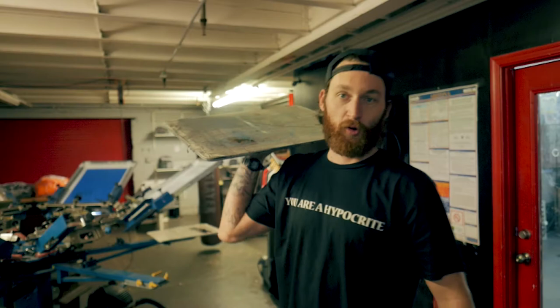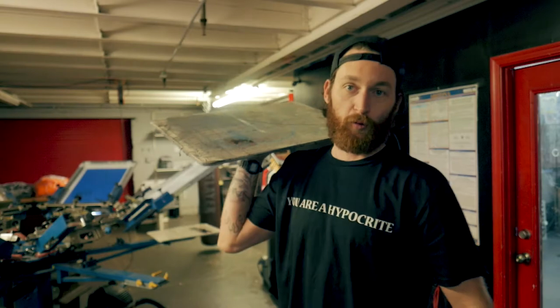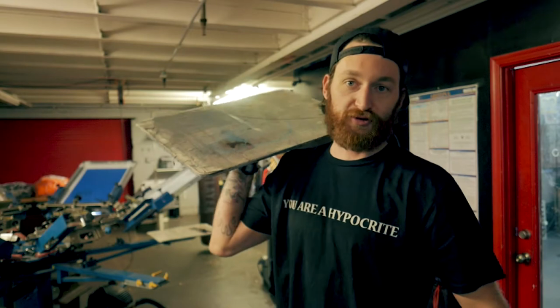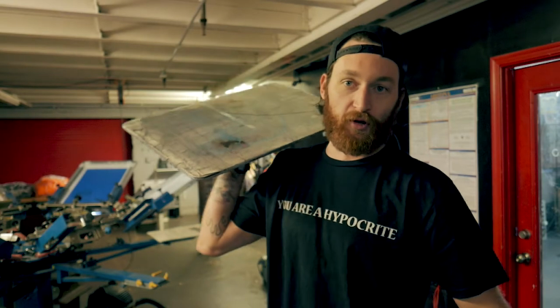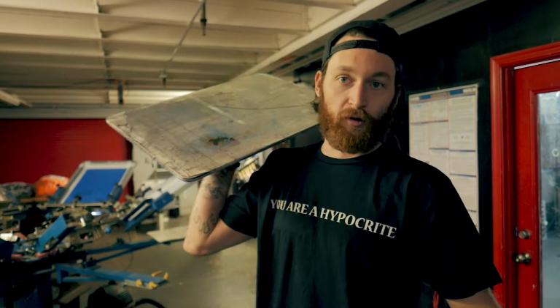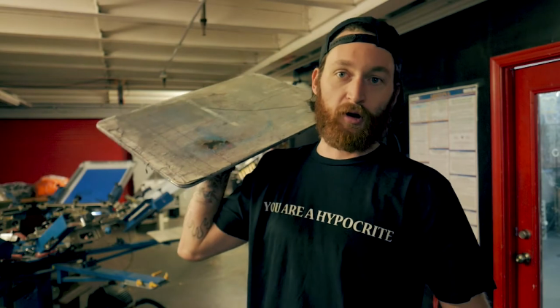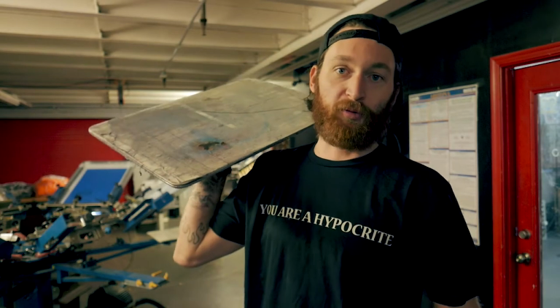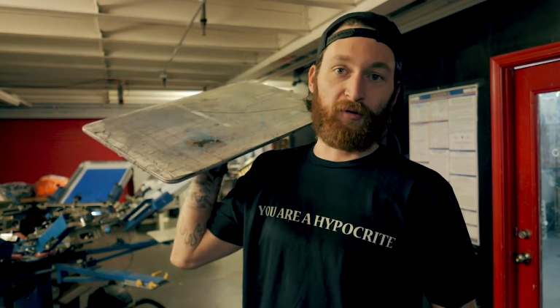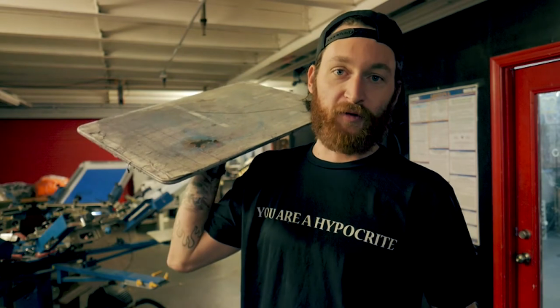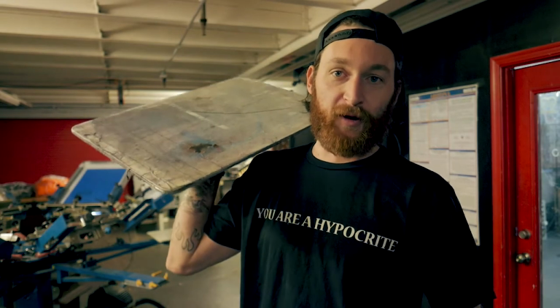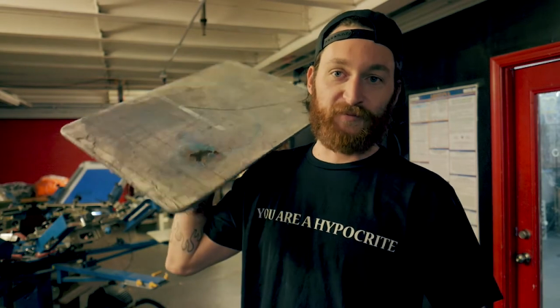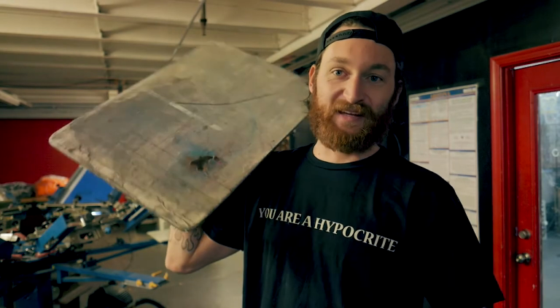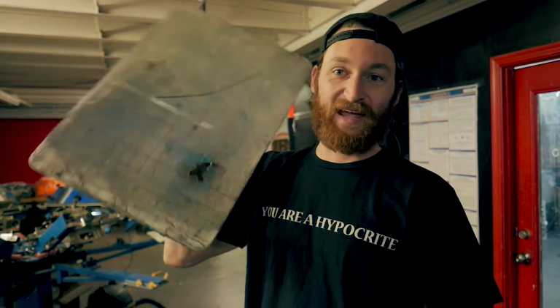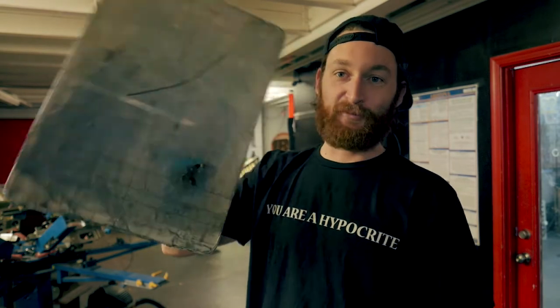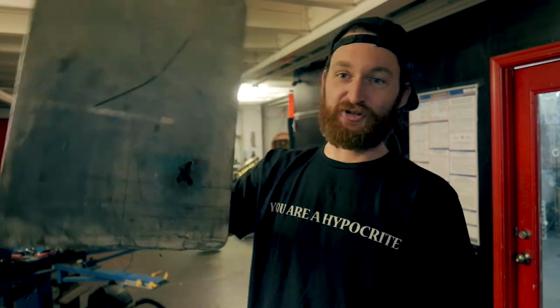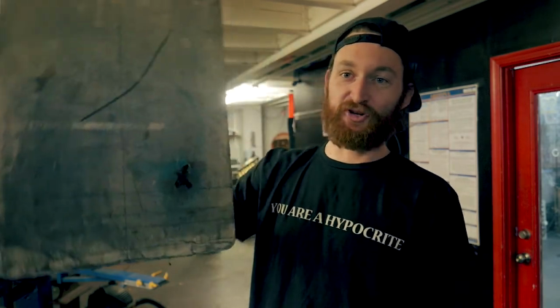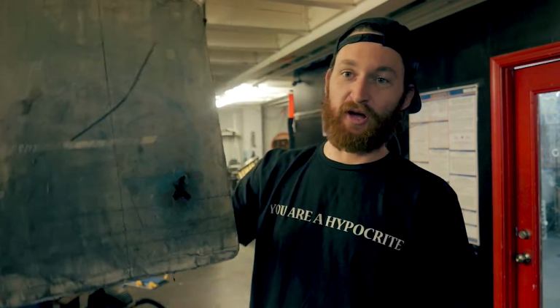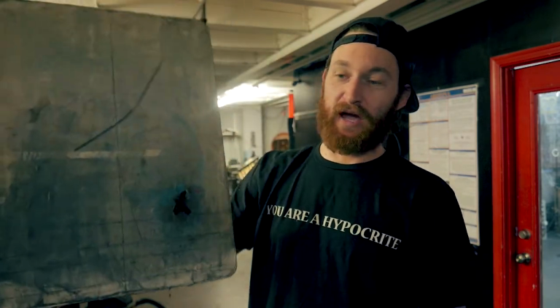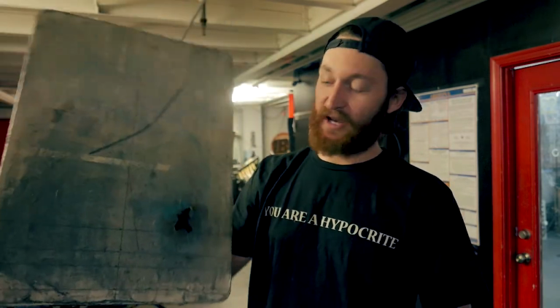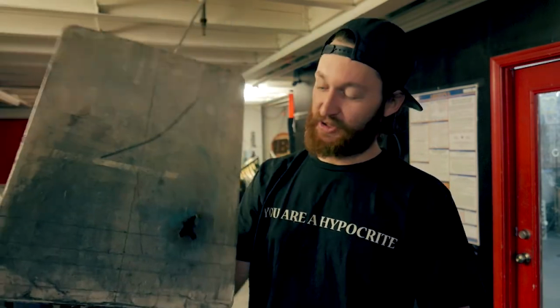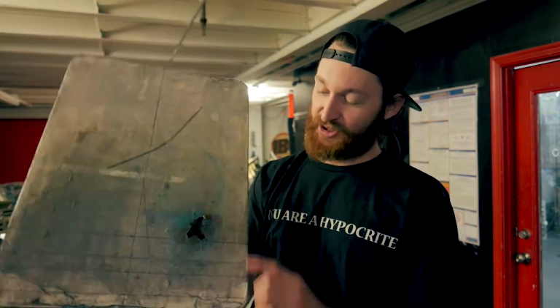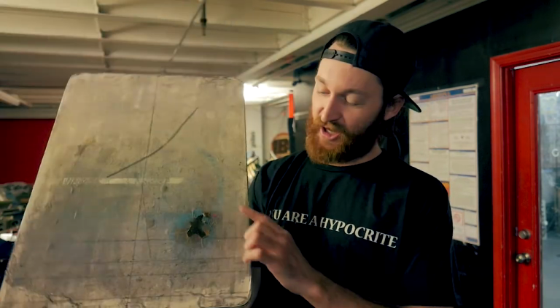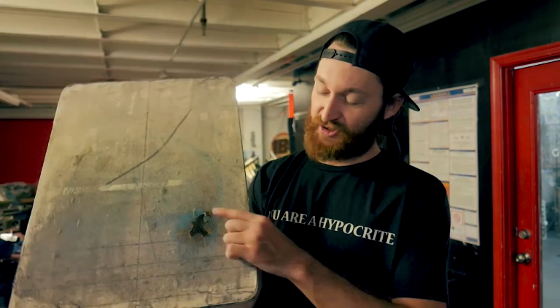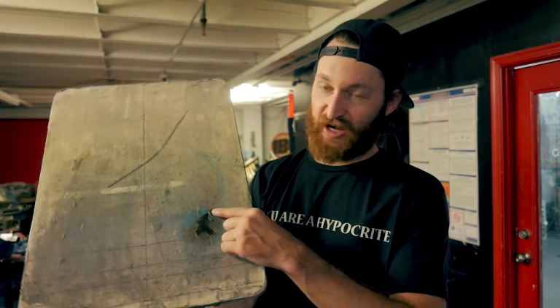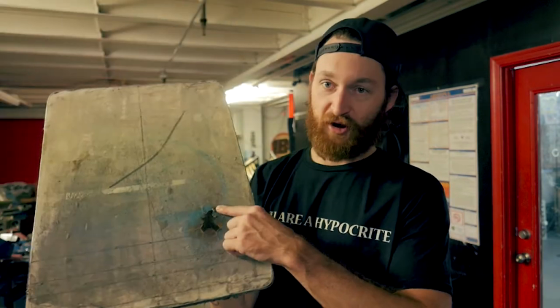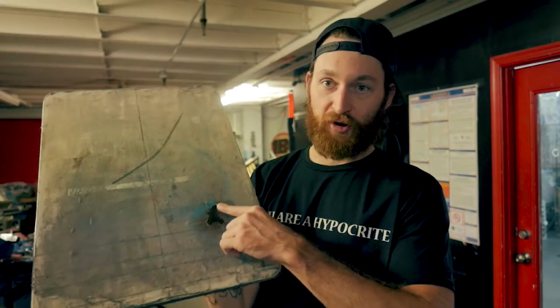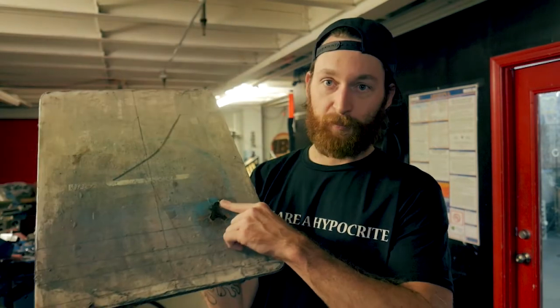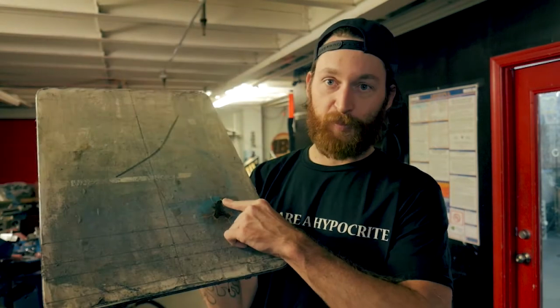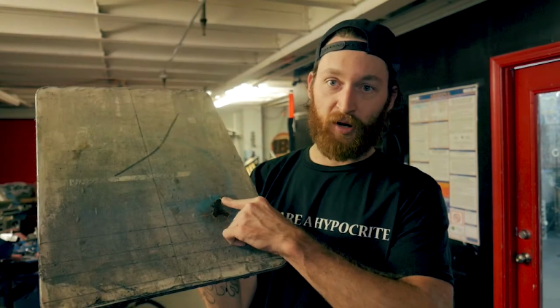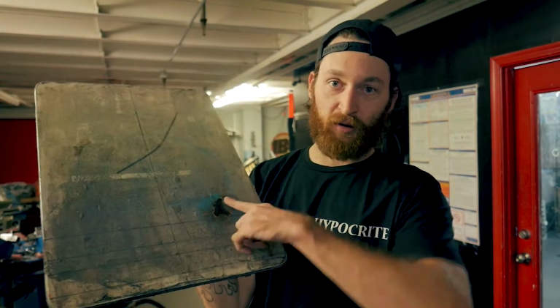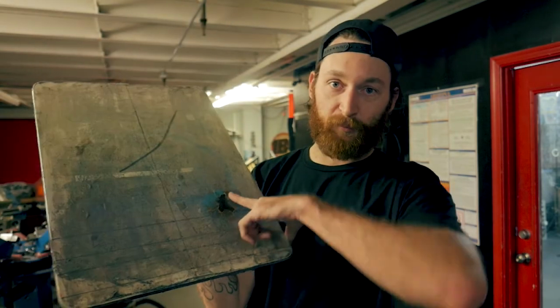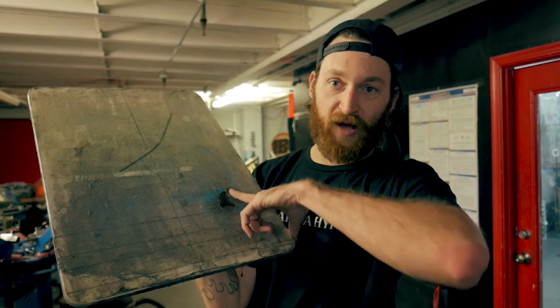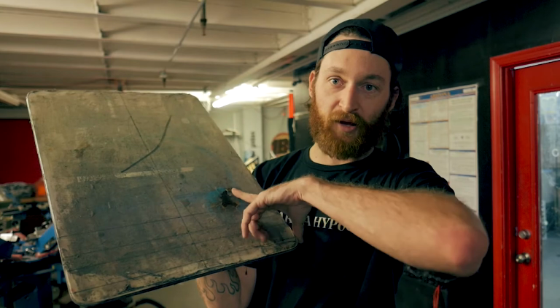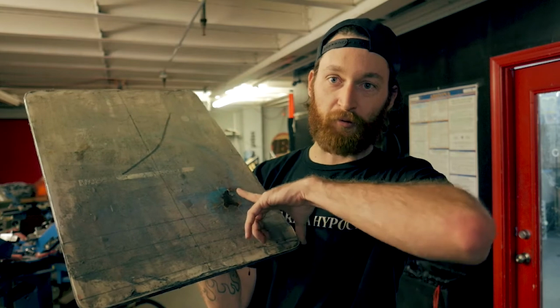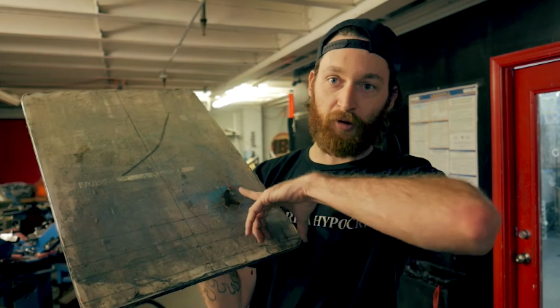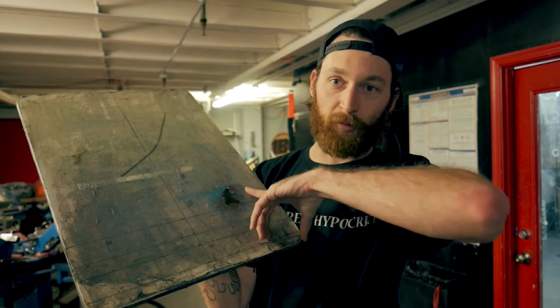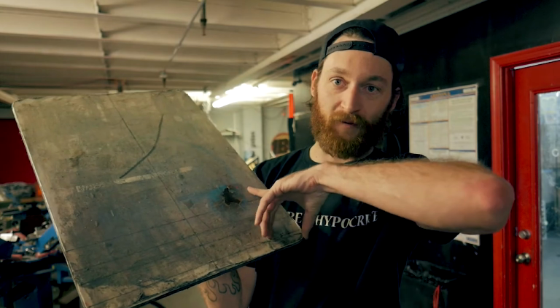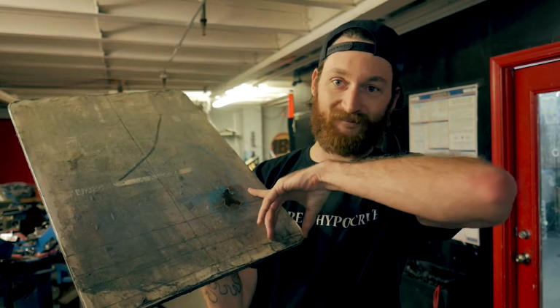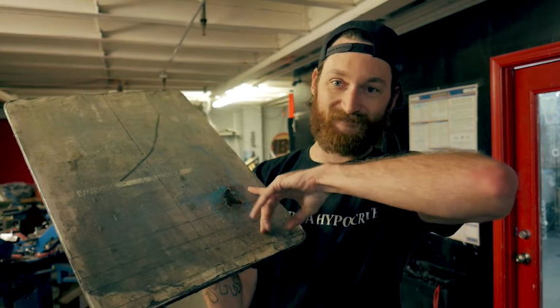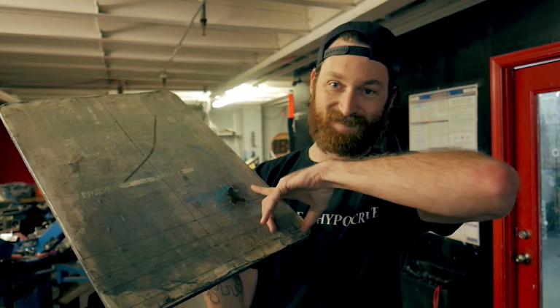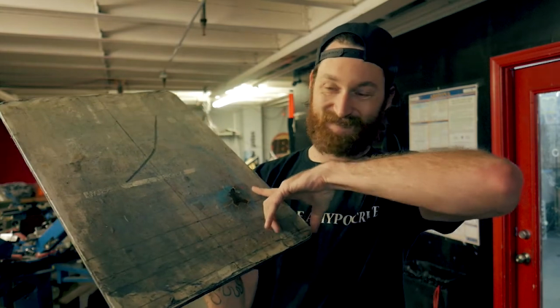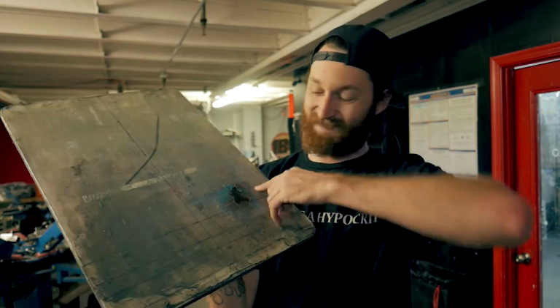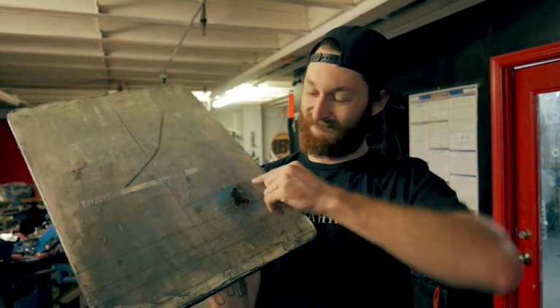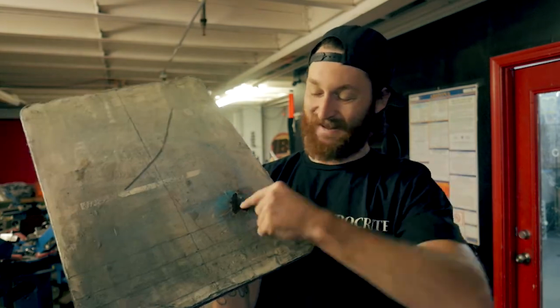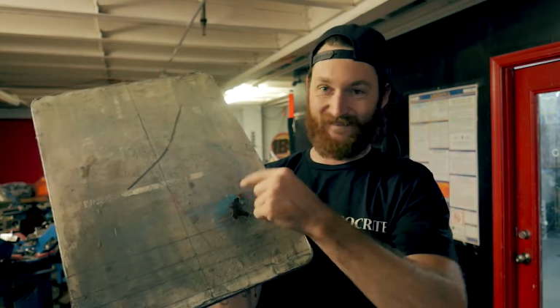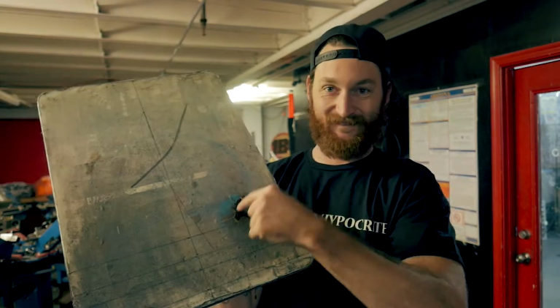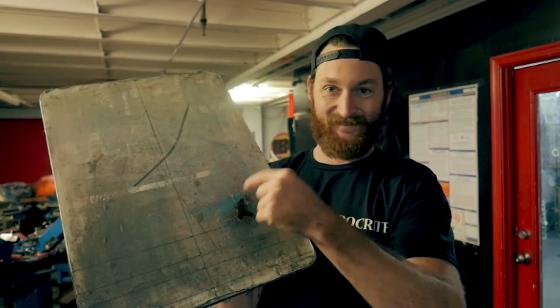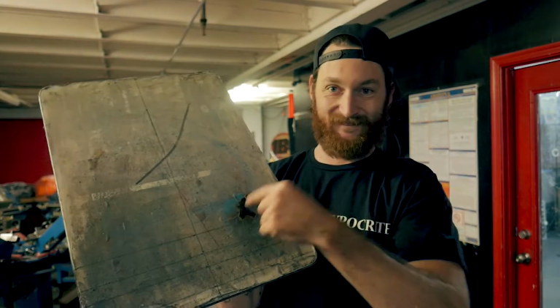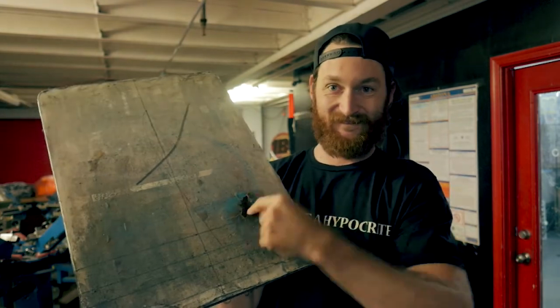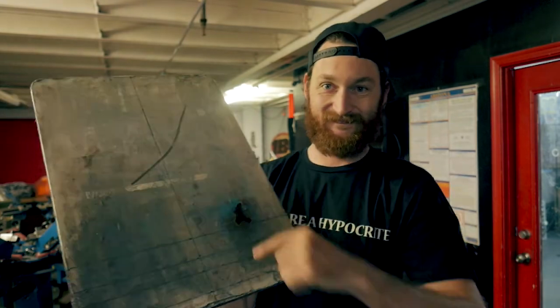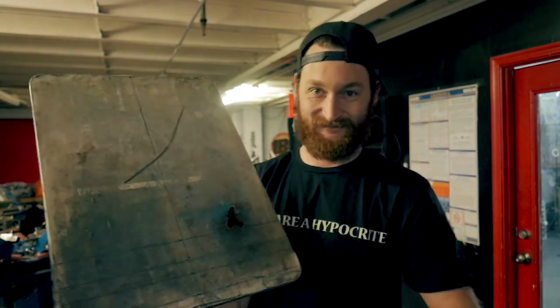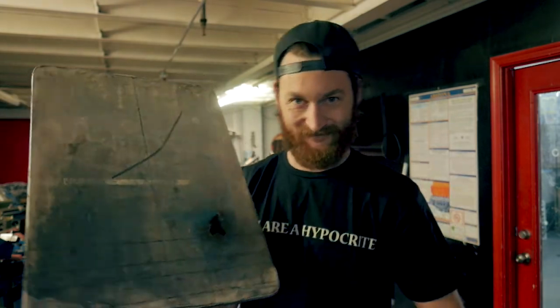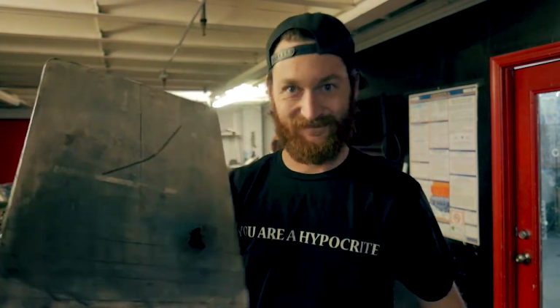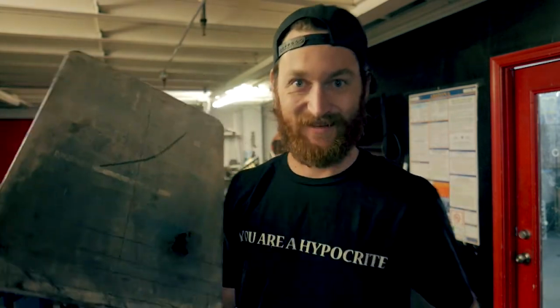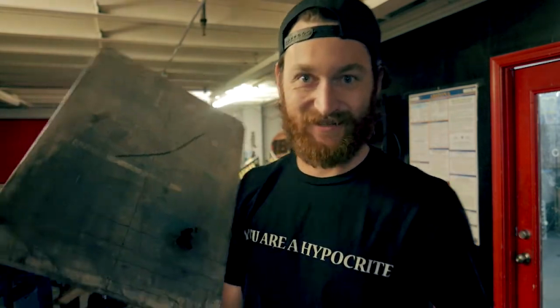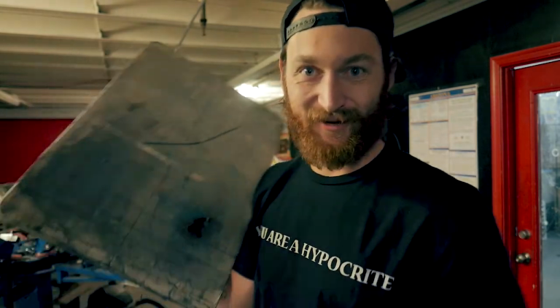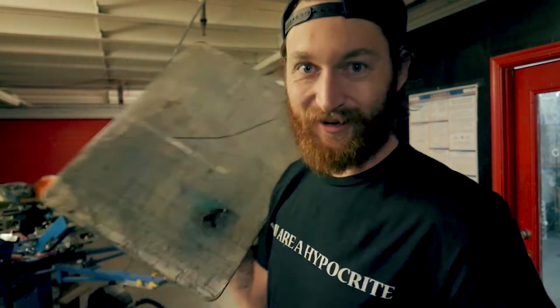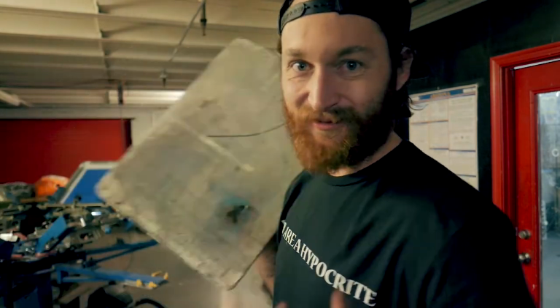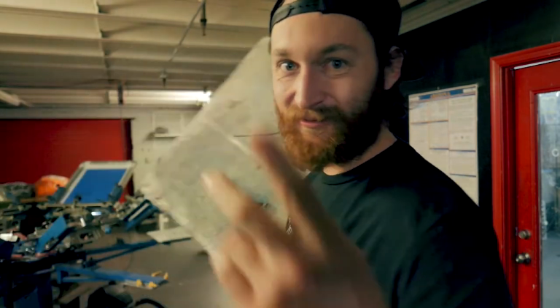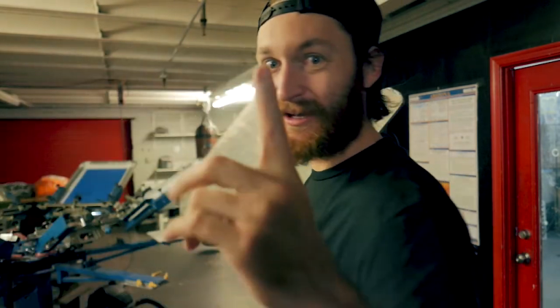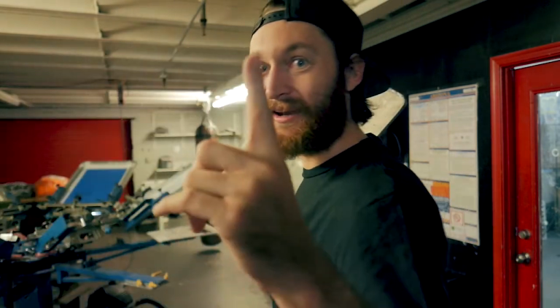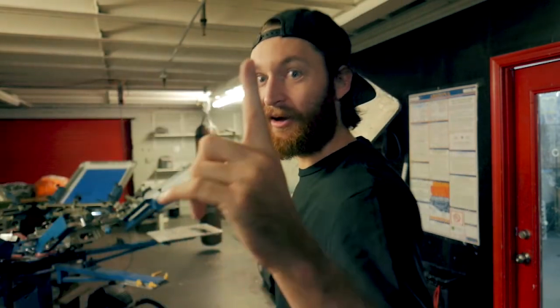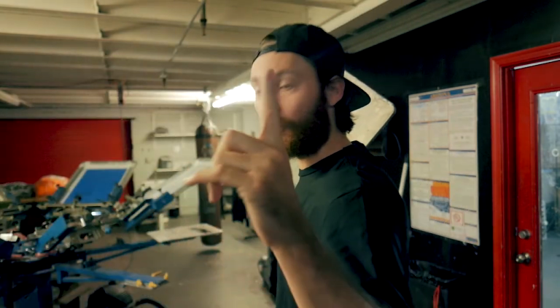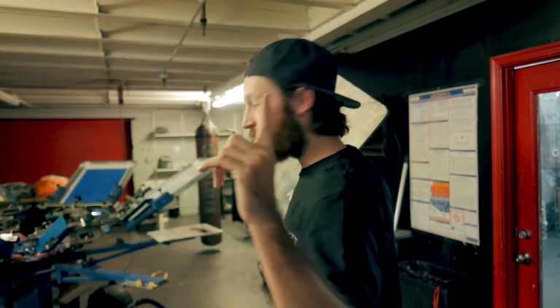What's going on PrepFam? Today I'm going to show you how to change out your burnt pallet rubber. Let's do it. We'll get it done quick.